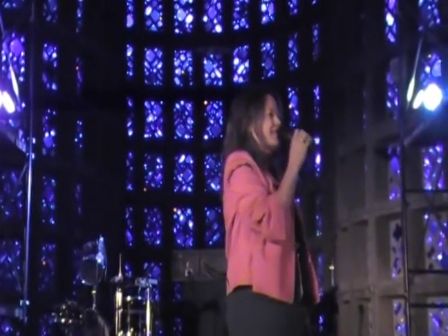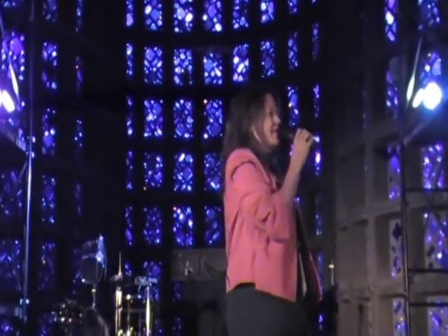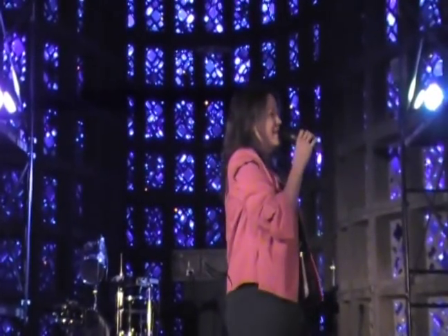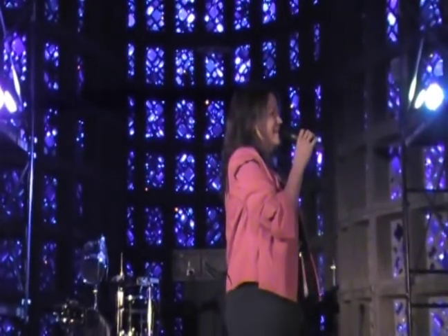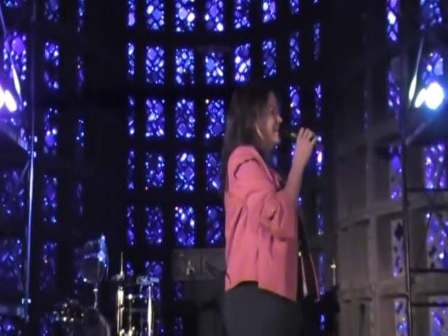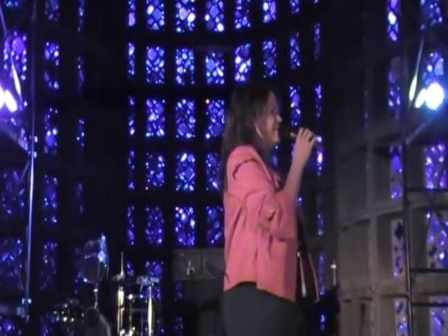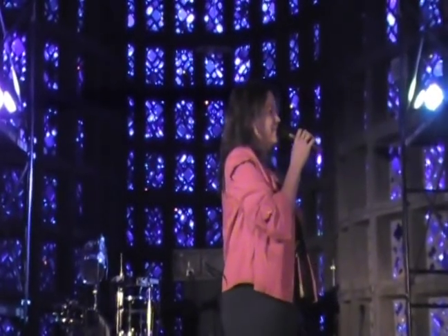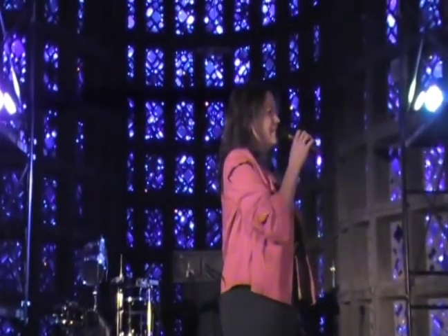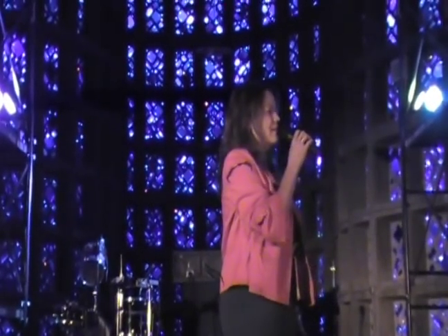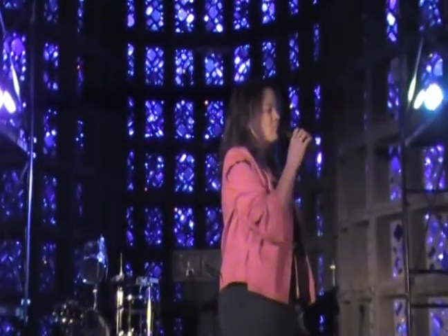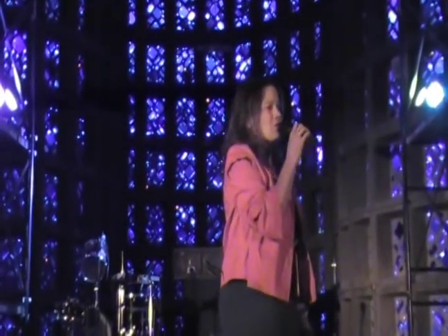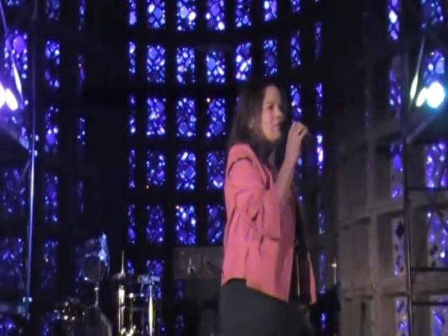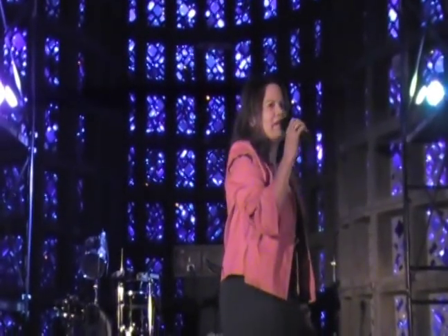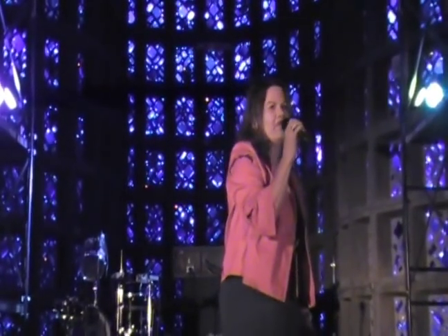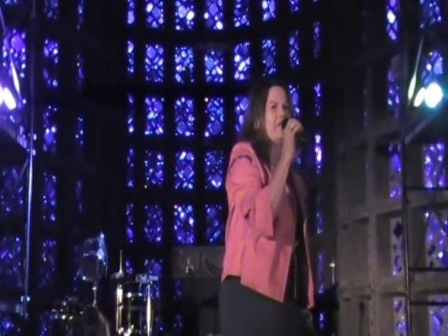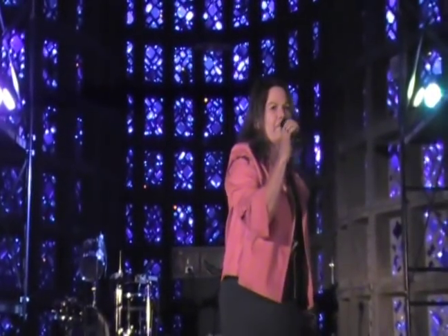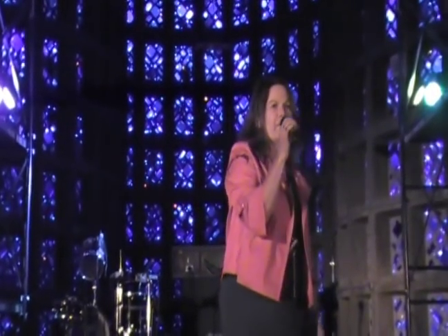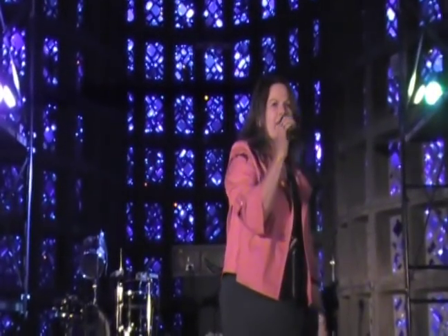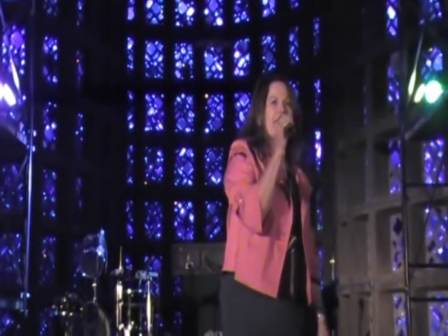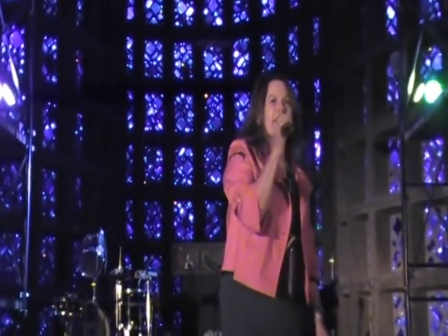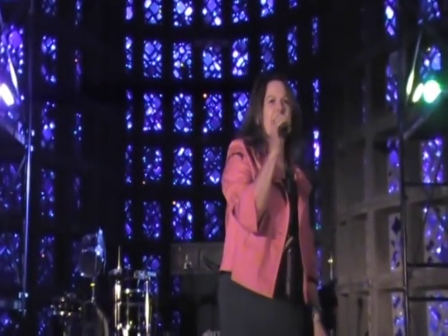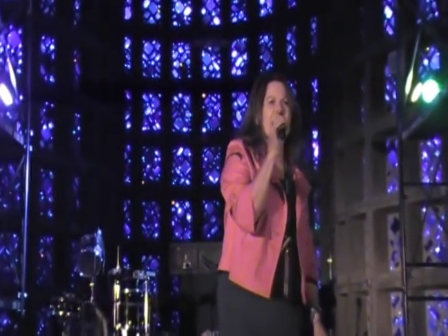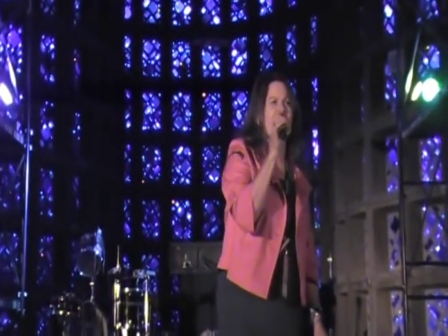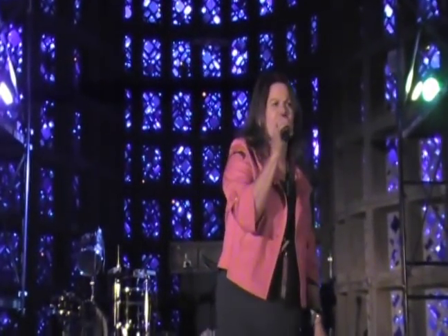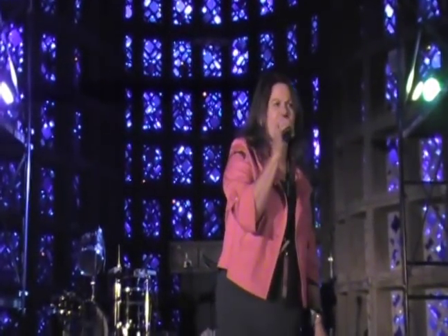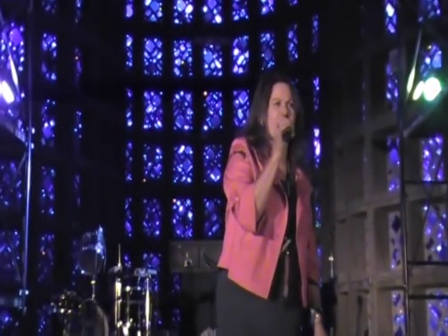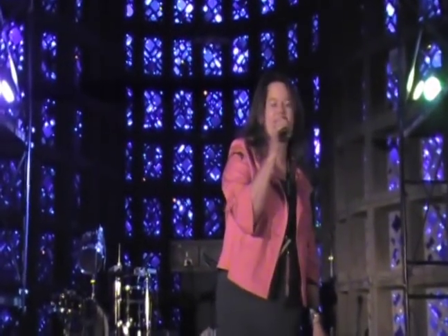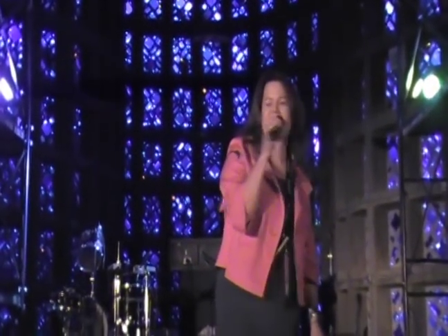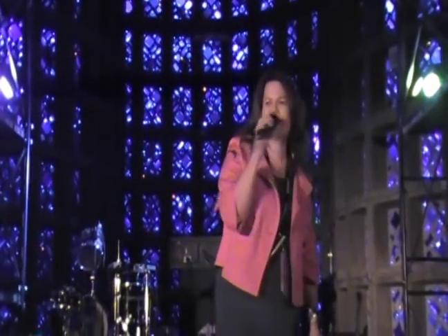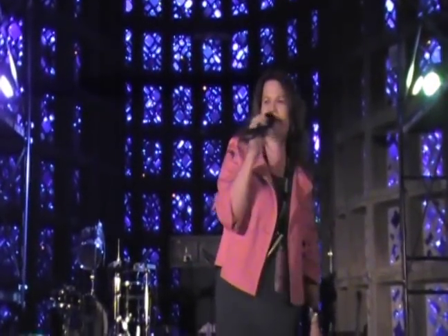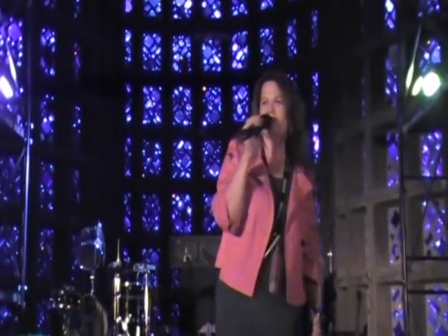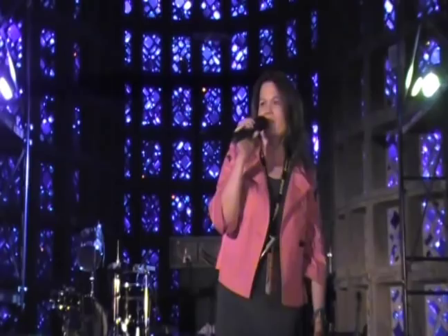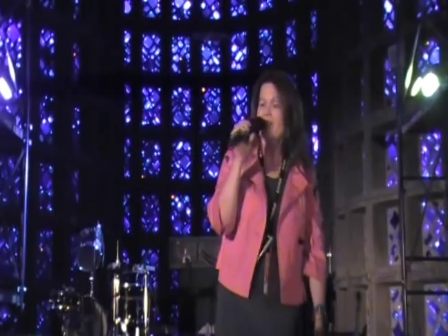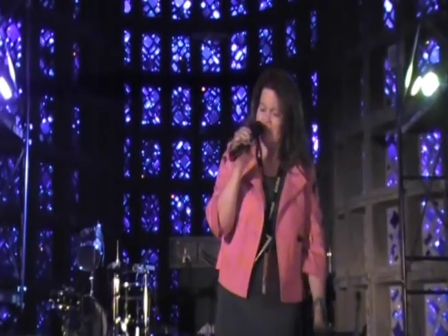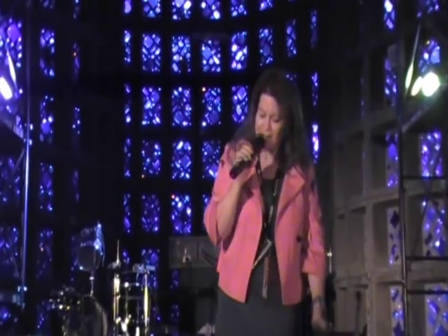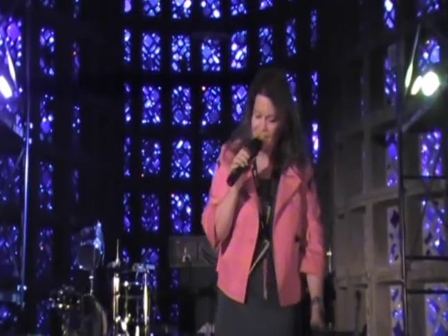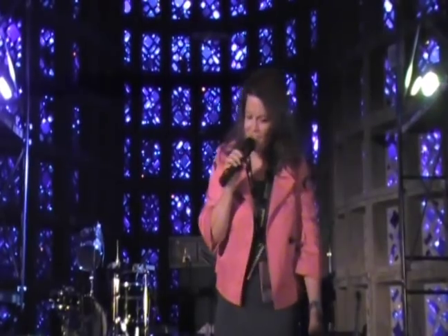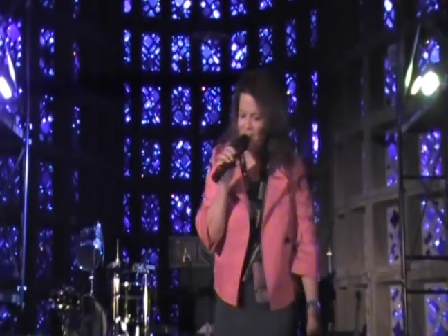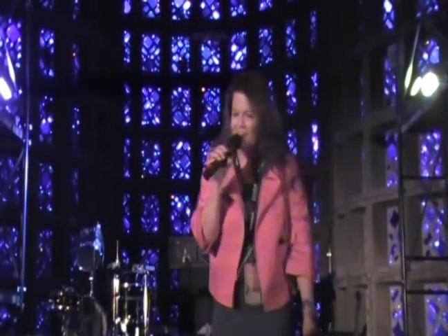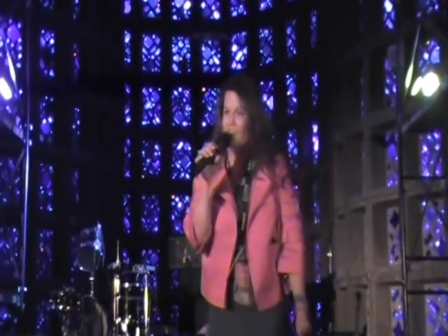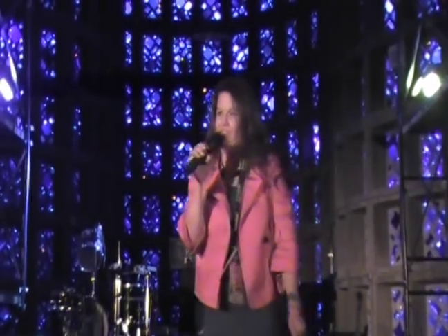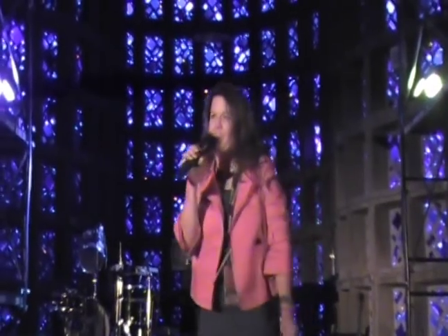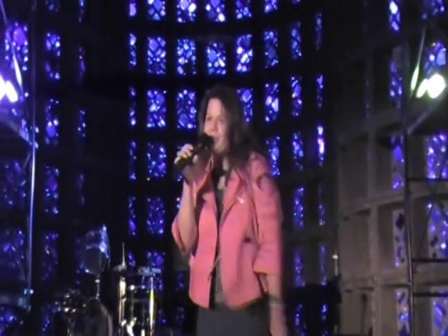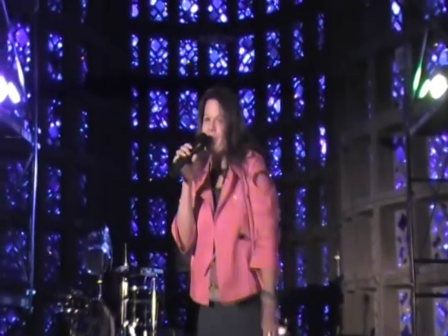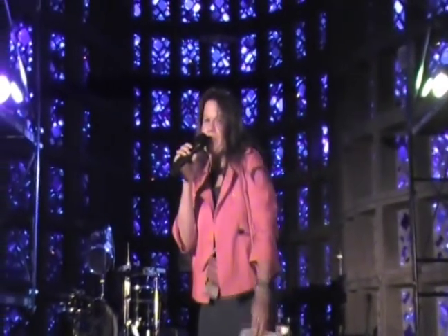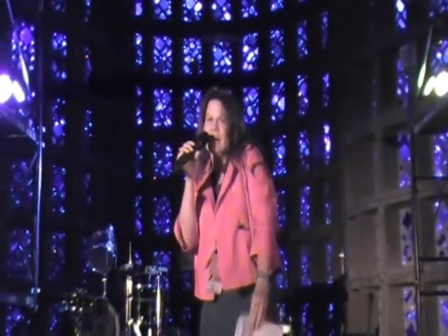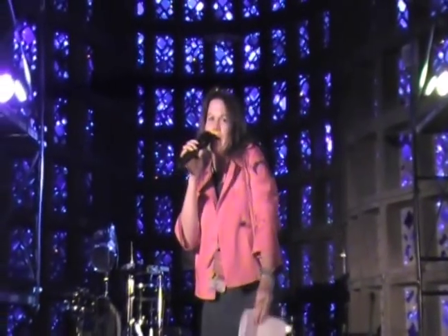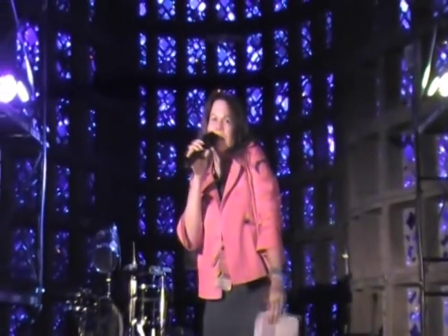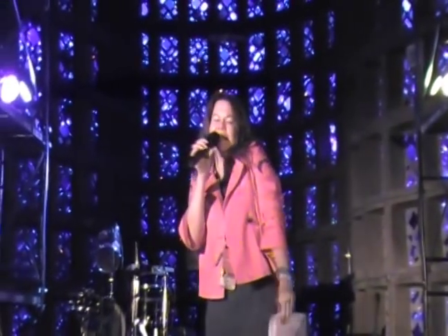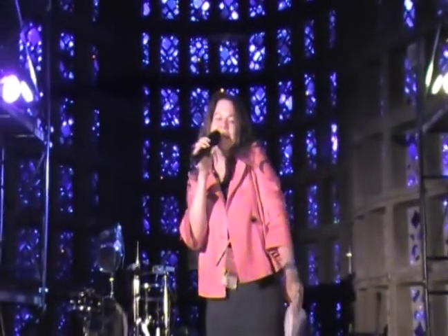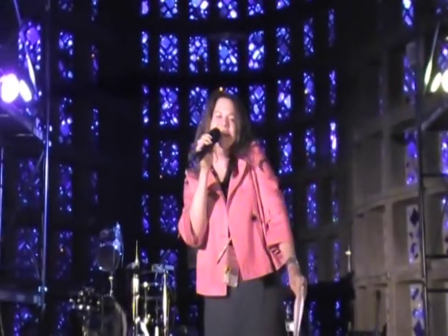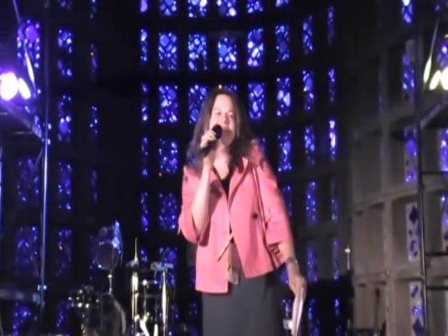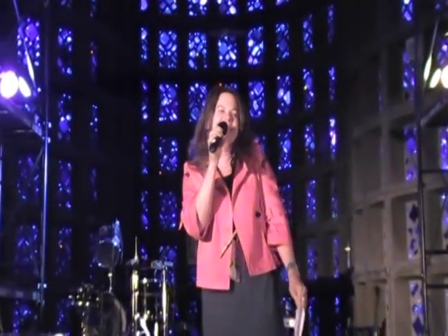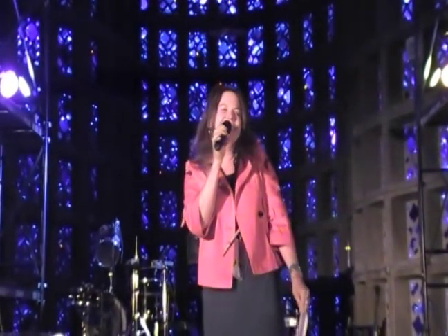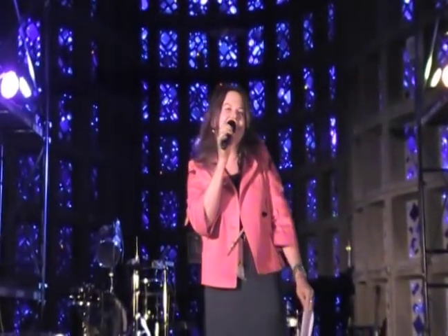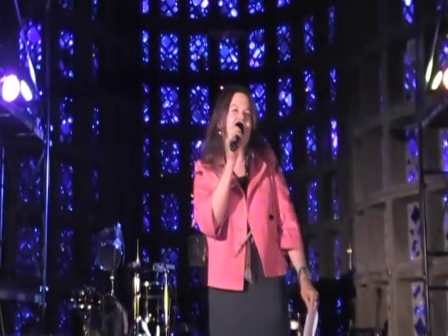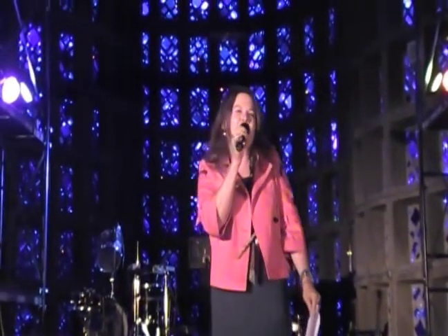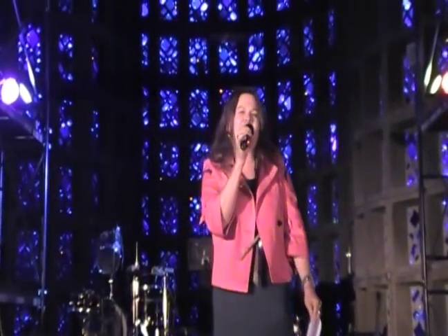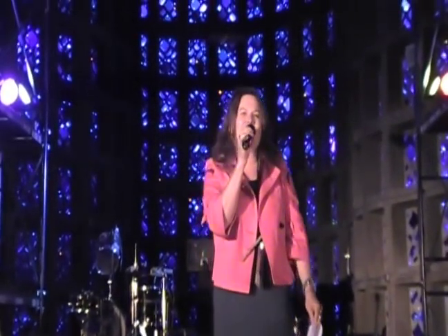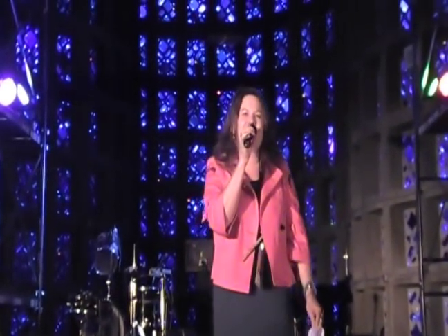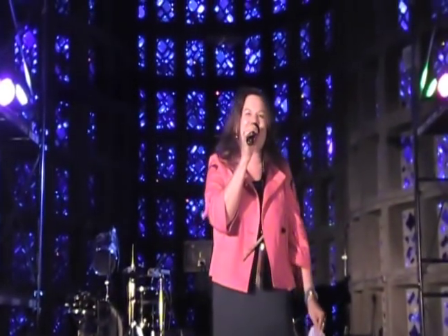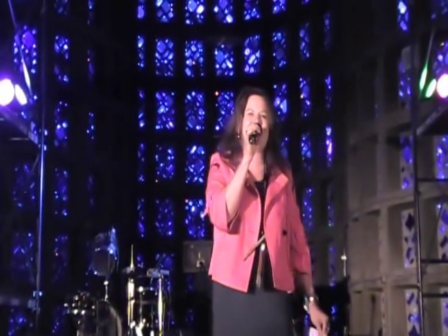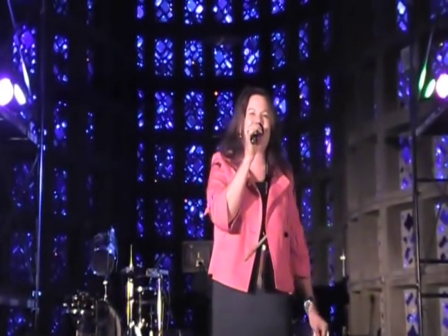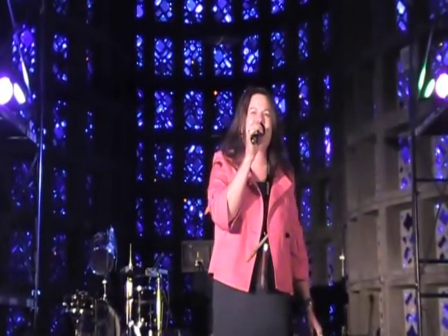Thank you very much for coming and I hope you have a lot of fun.